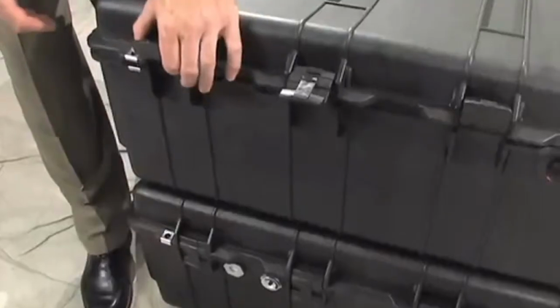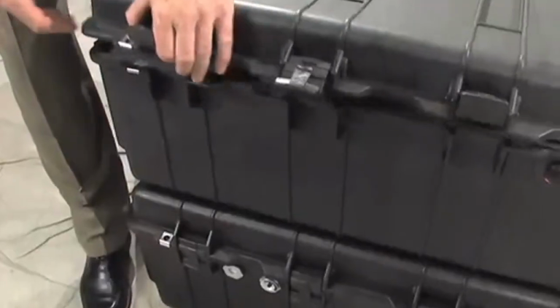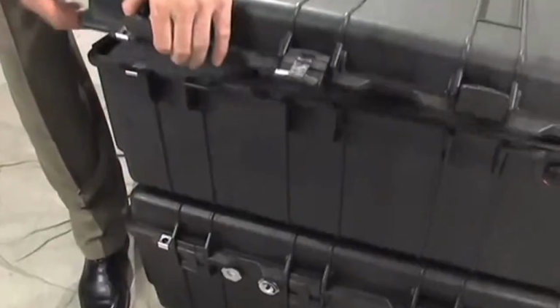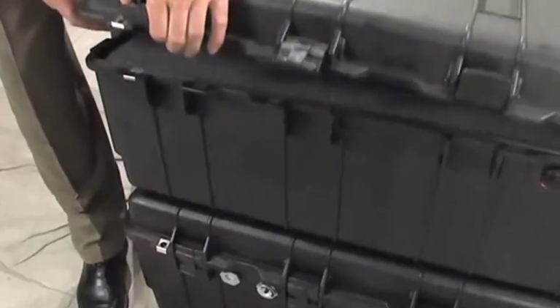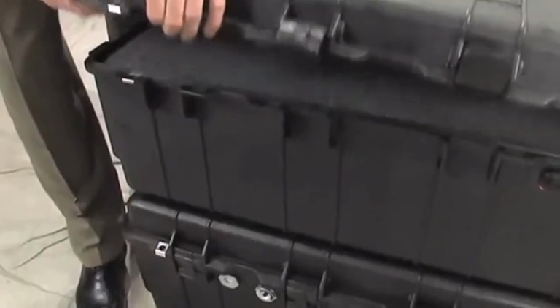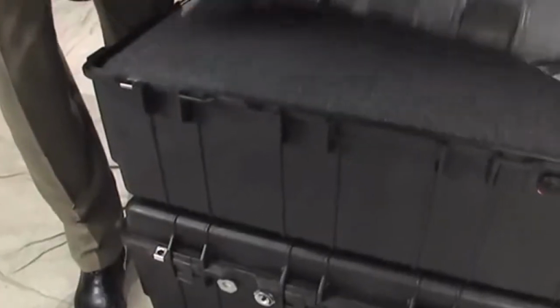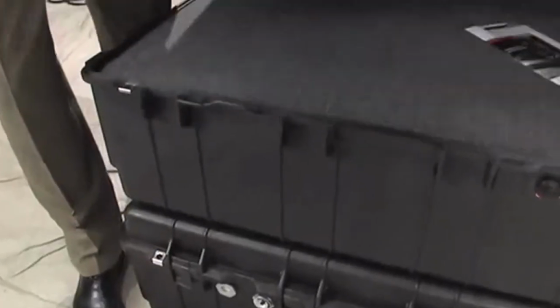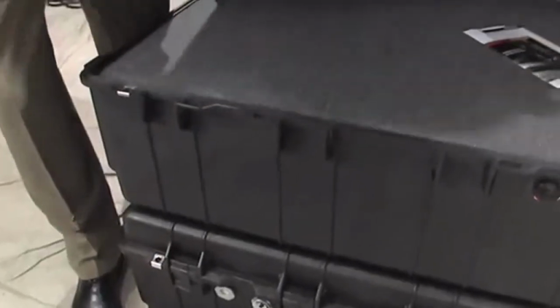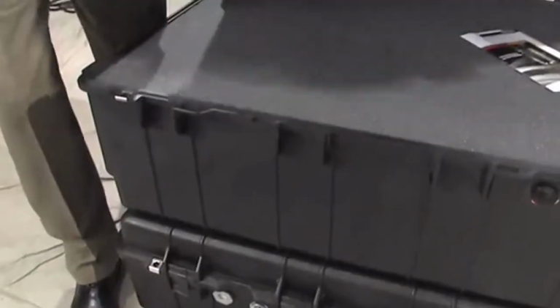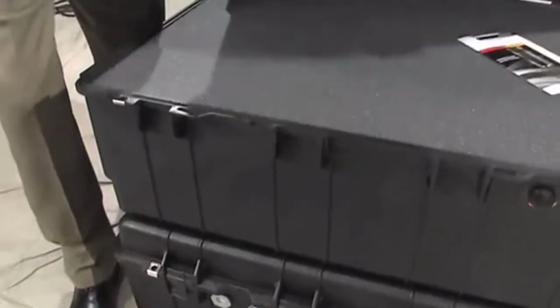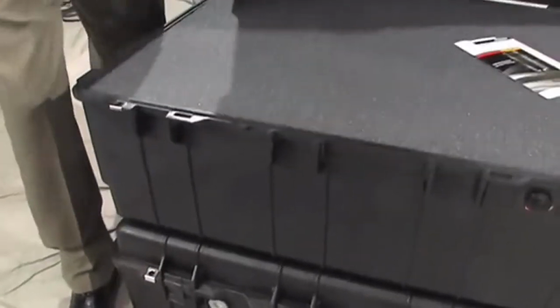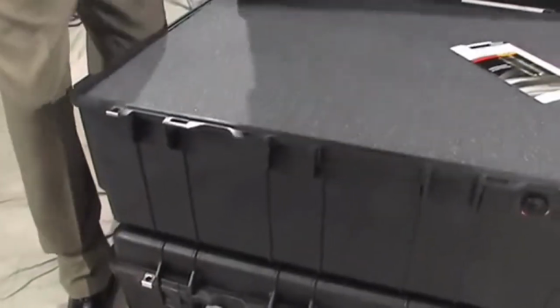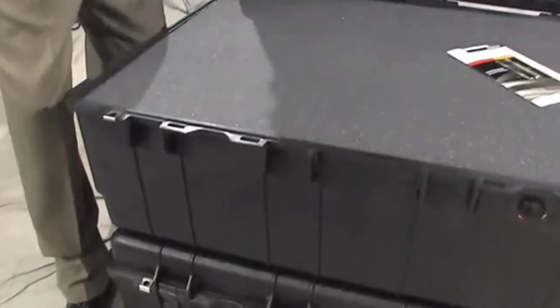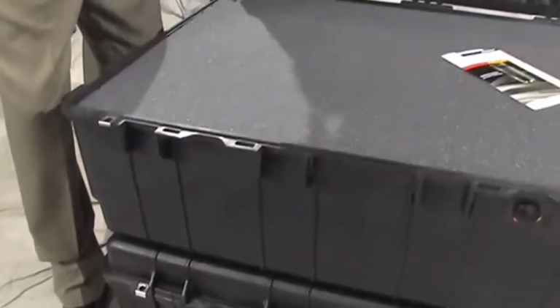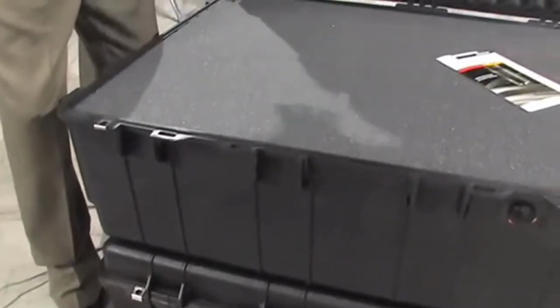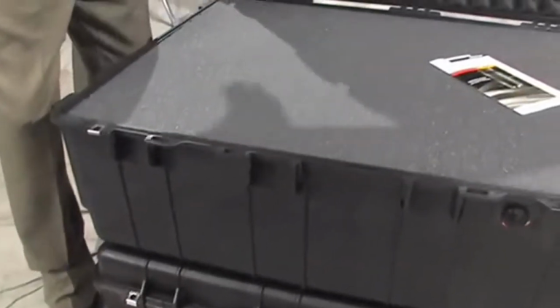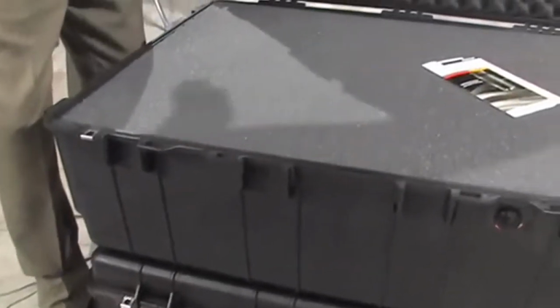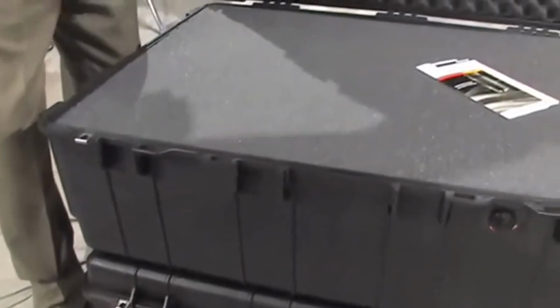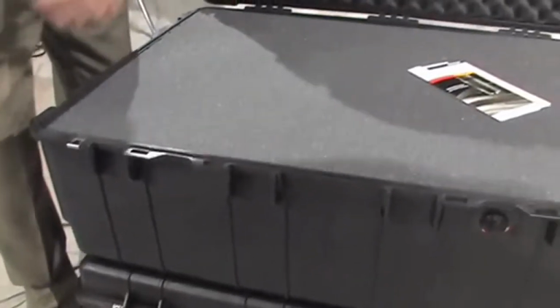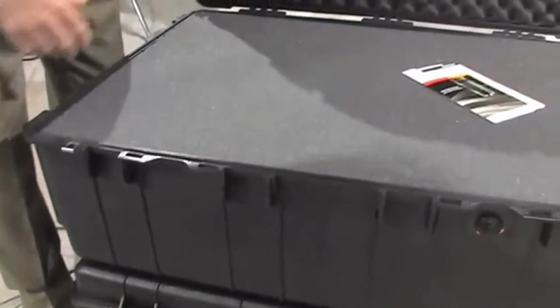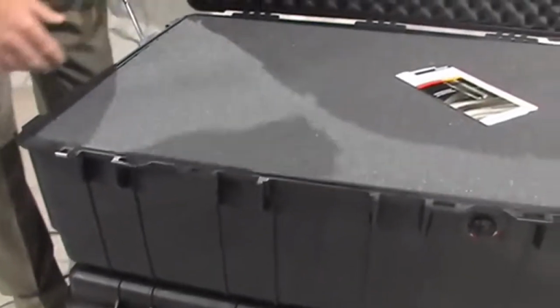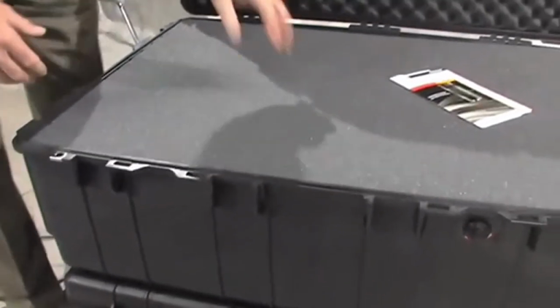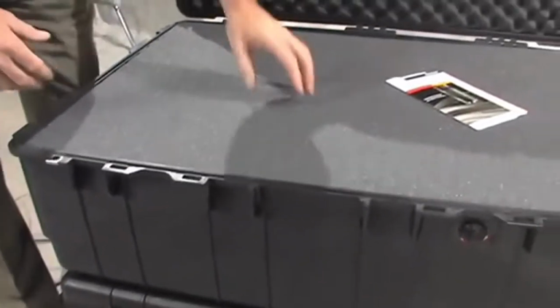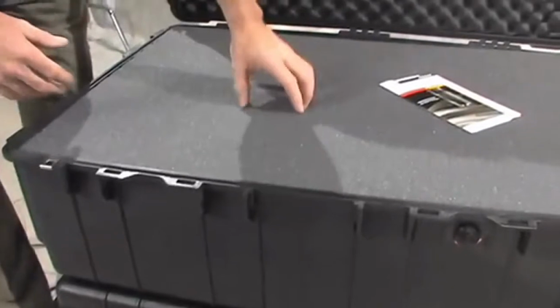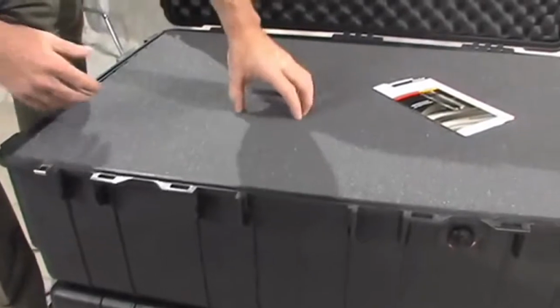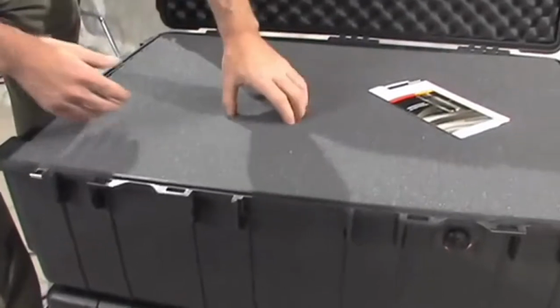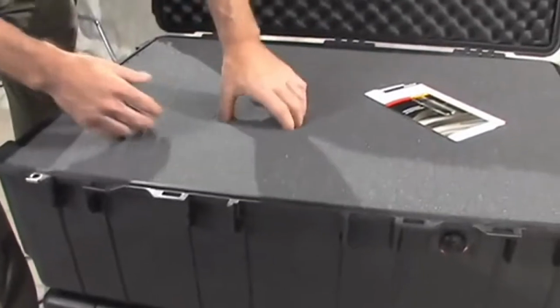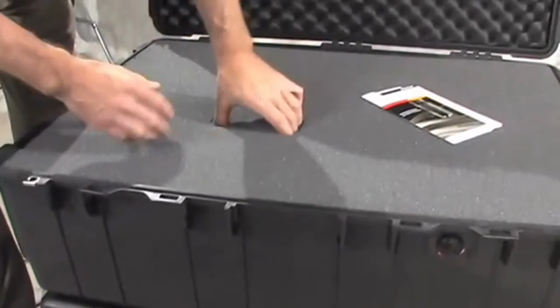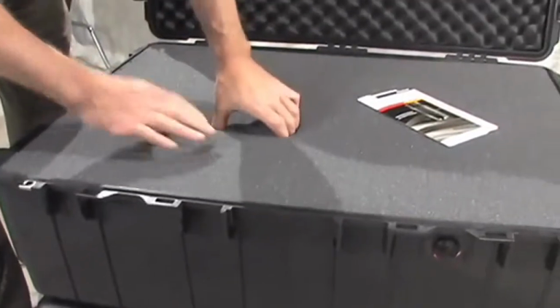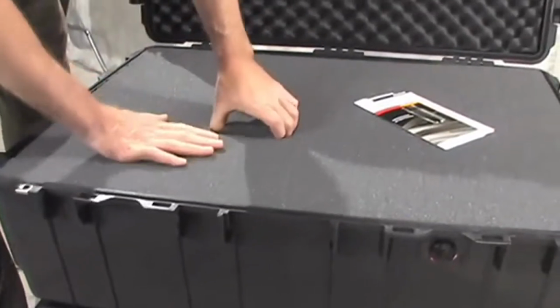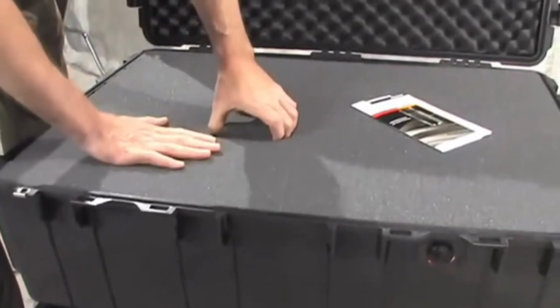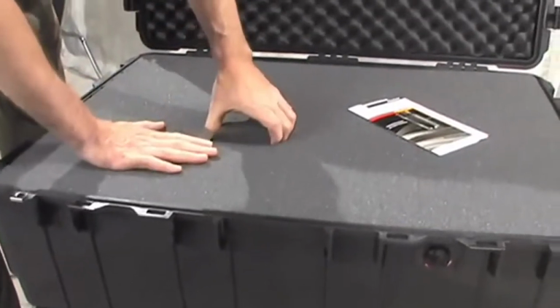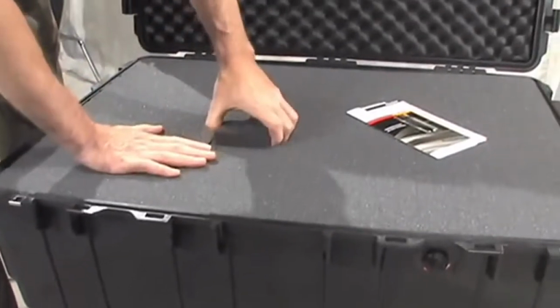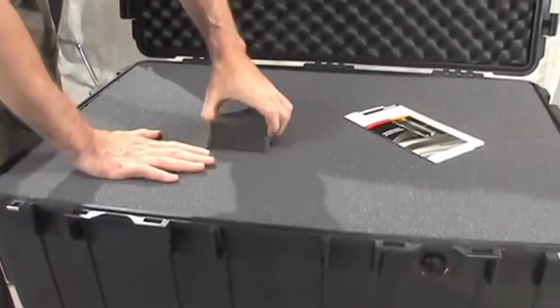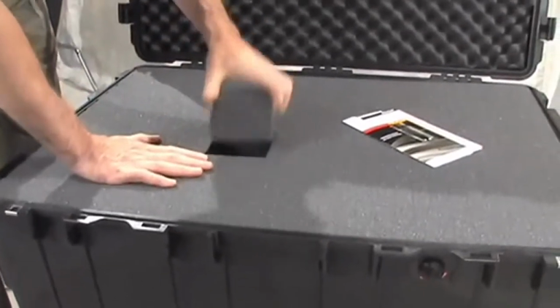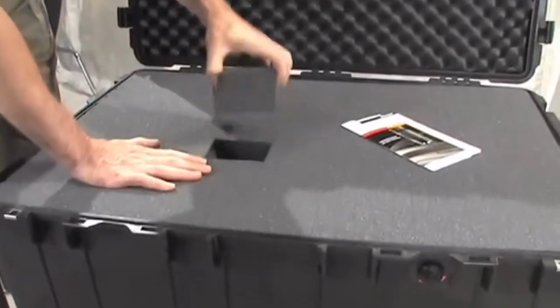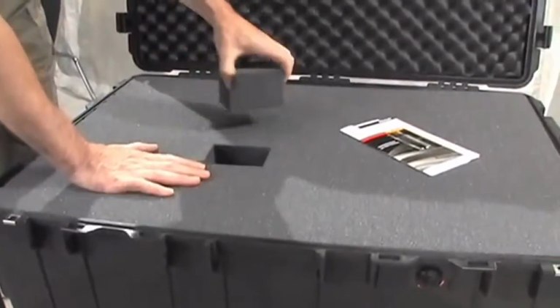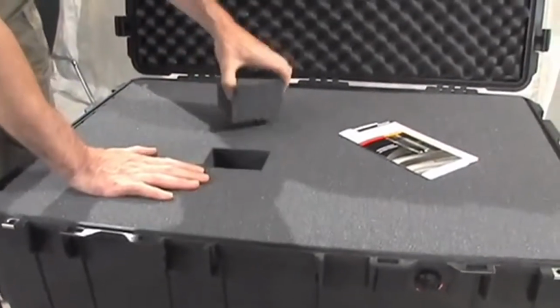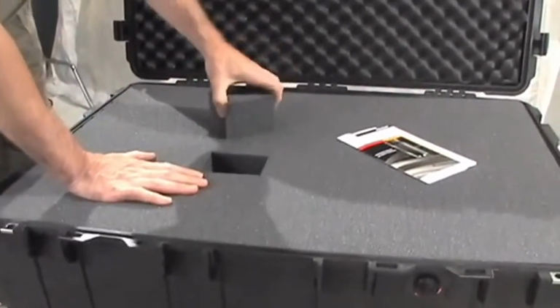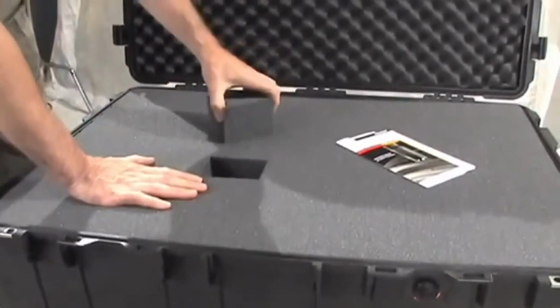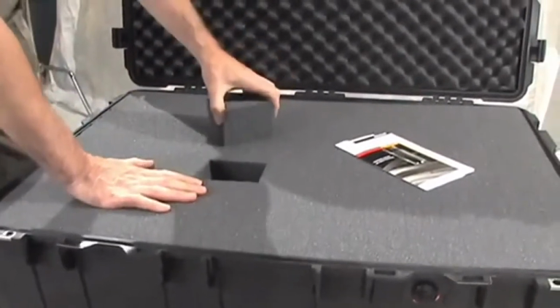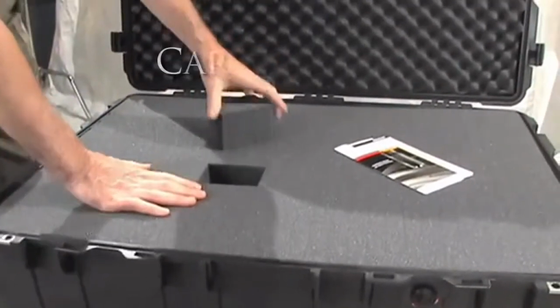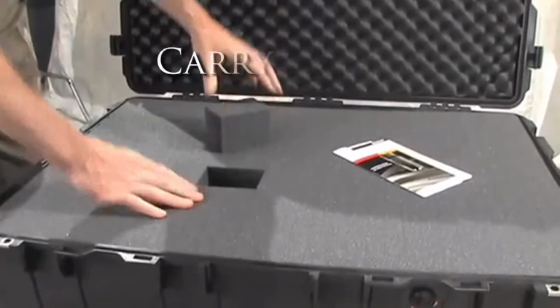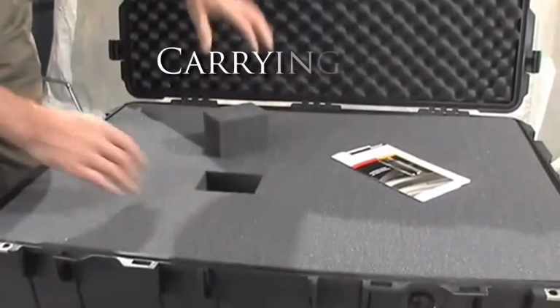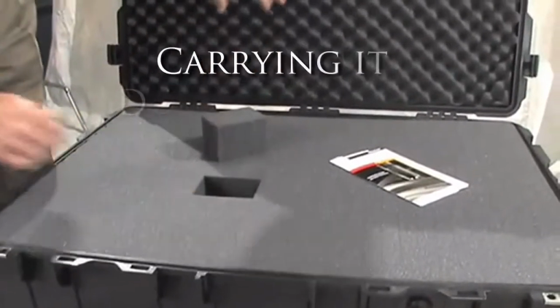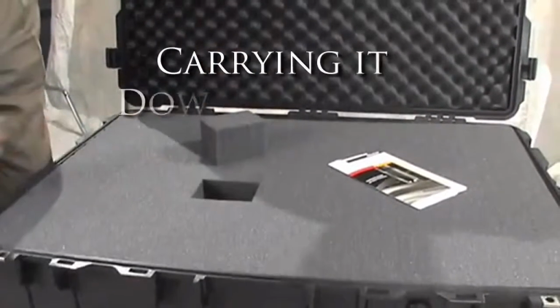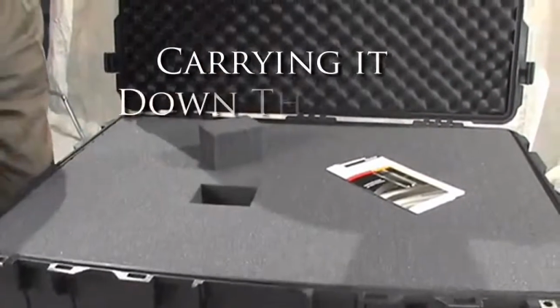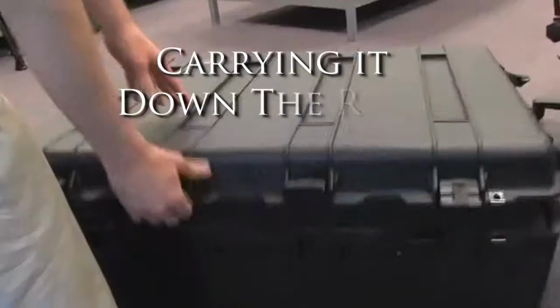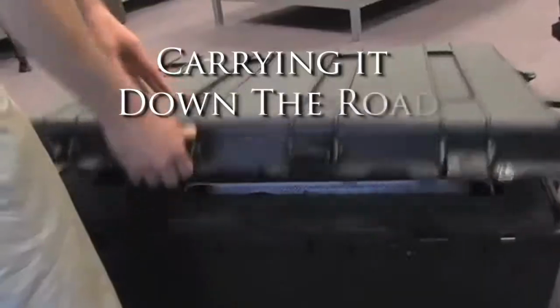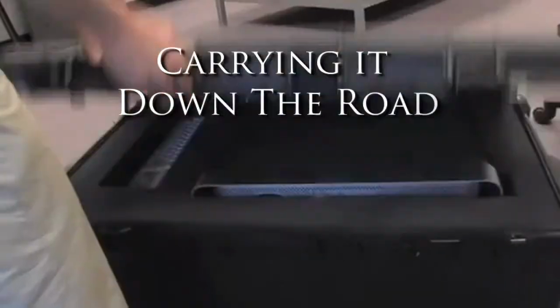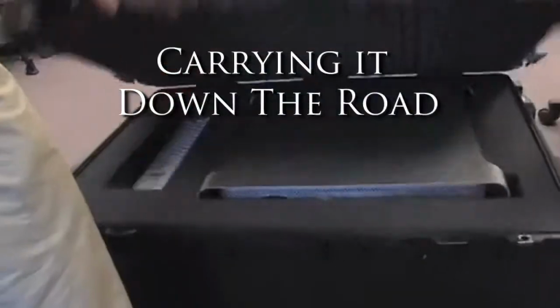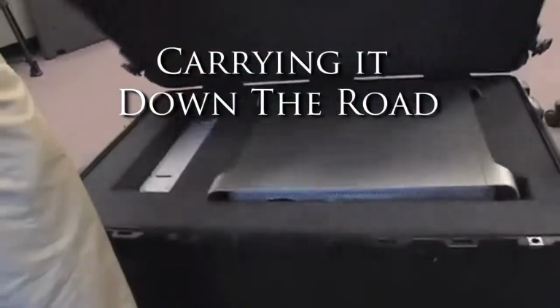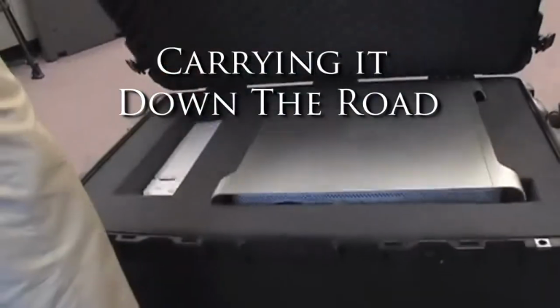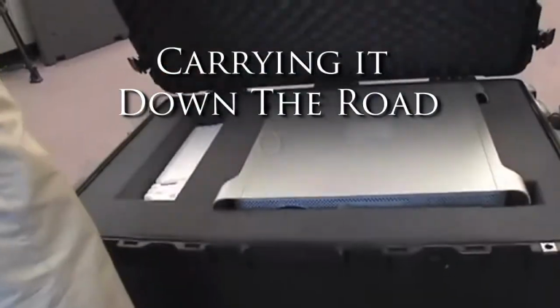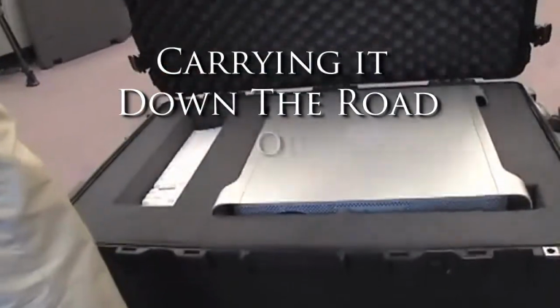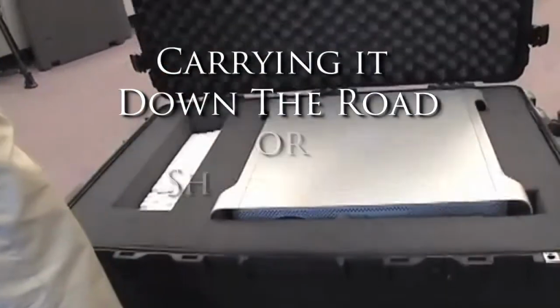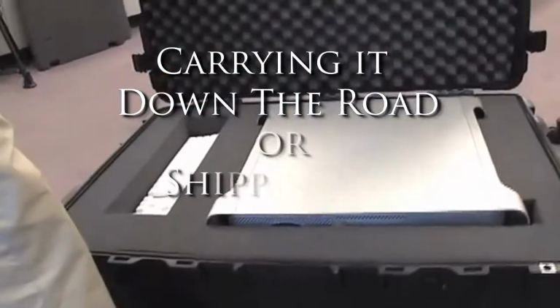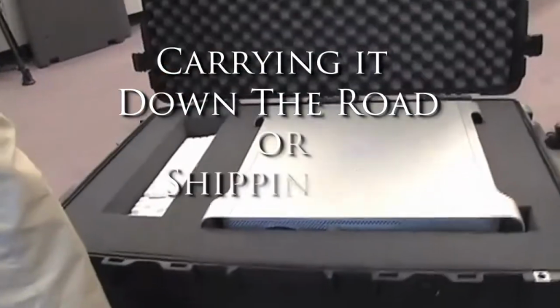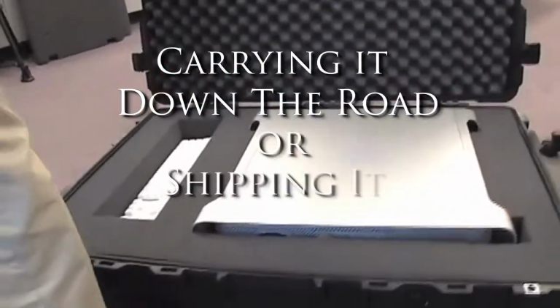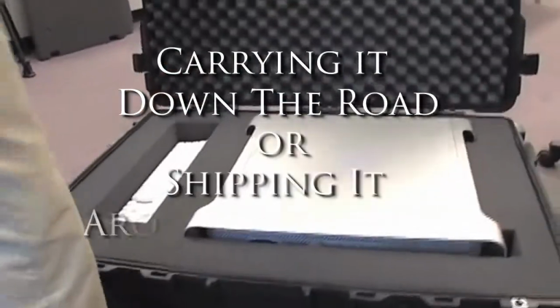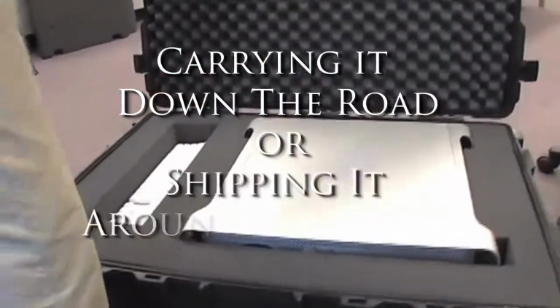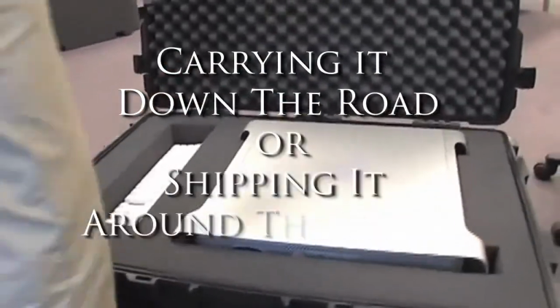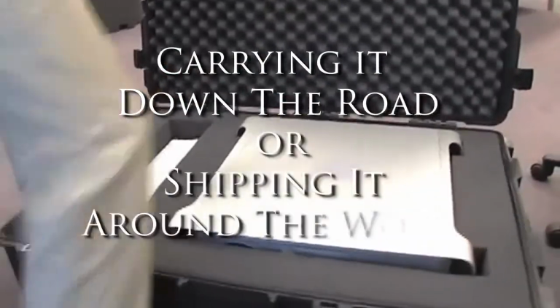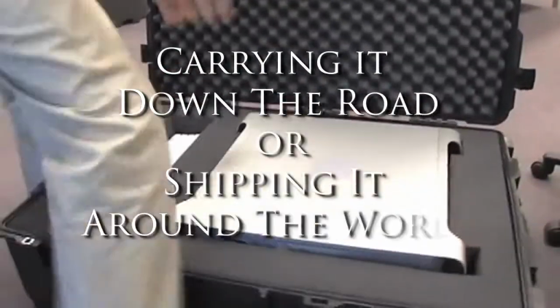Pelican's protective shipping cases serve all markets and provide protection for your gear, whether you're carrying it down the road or shipping it around the world.